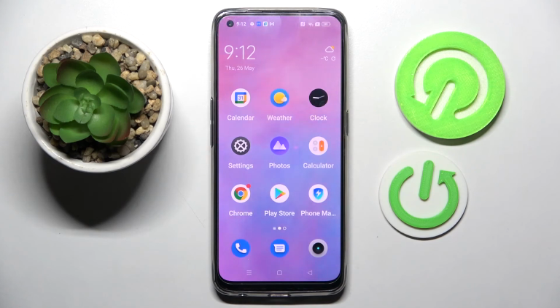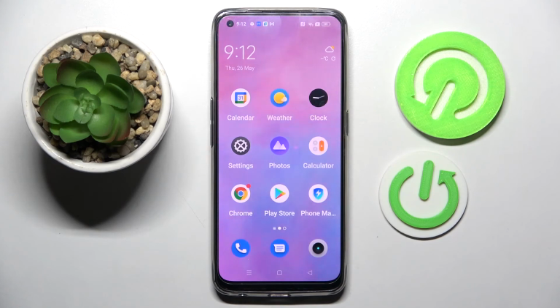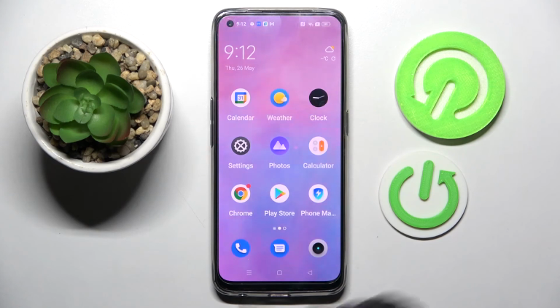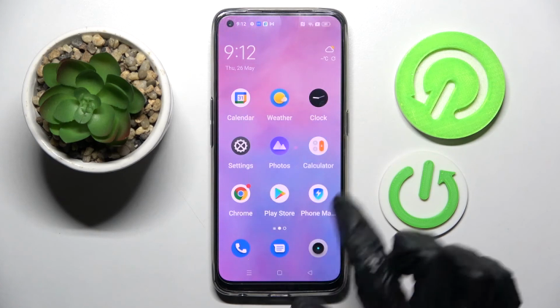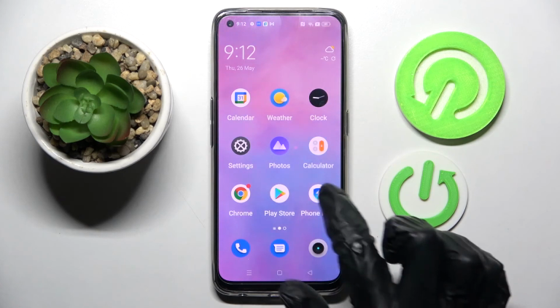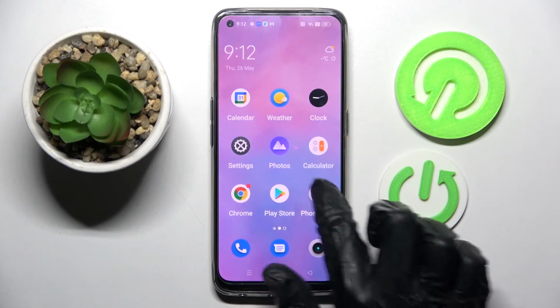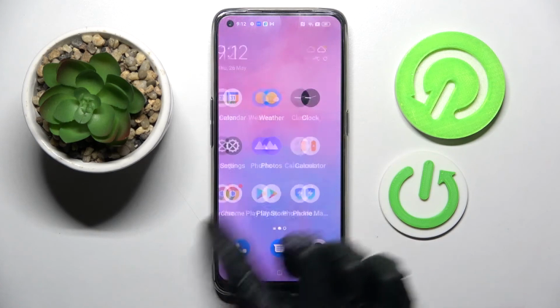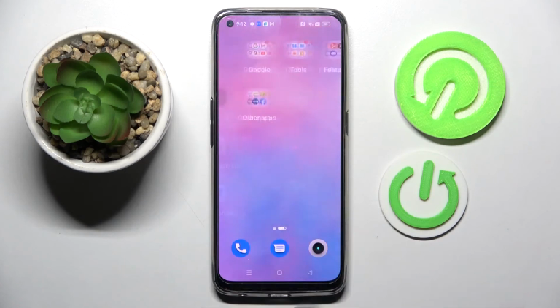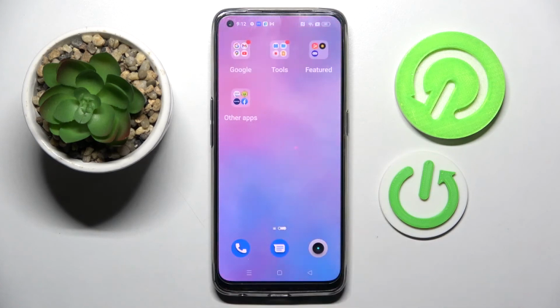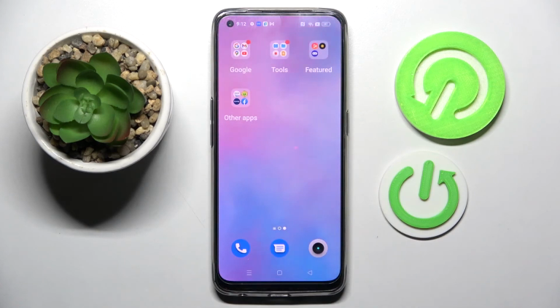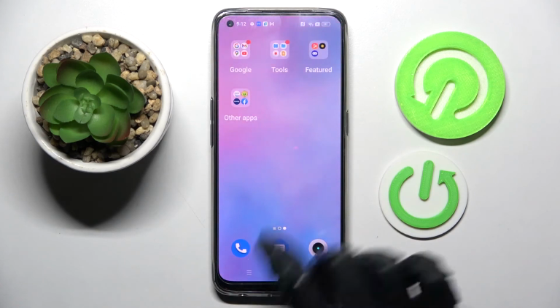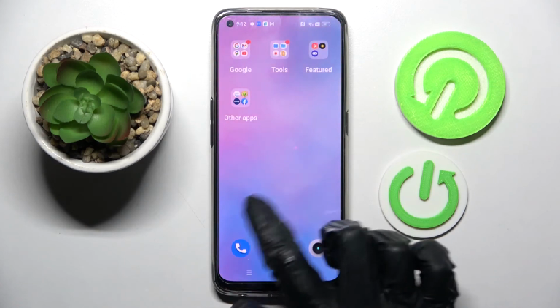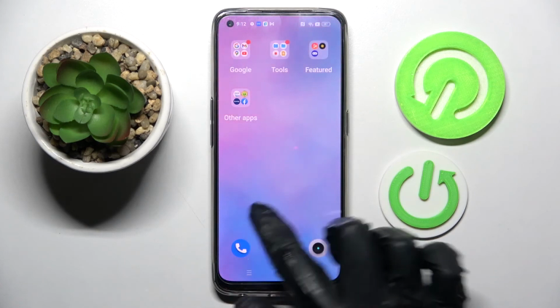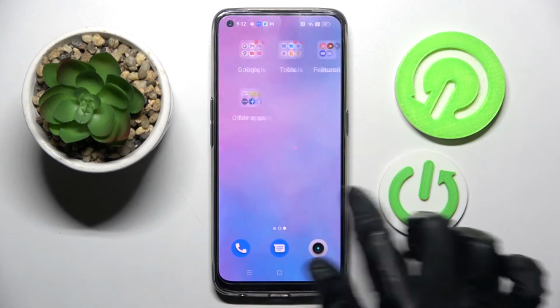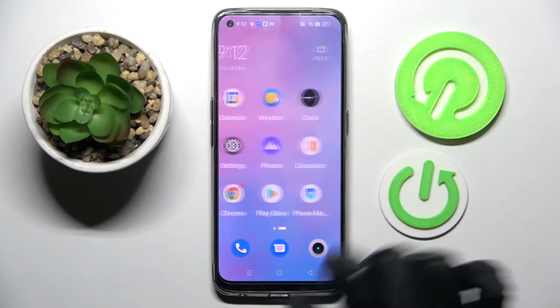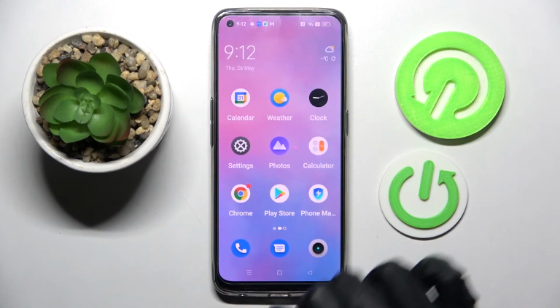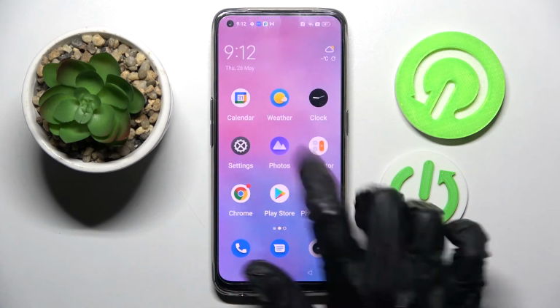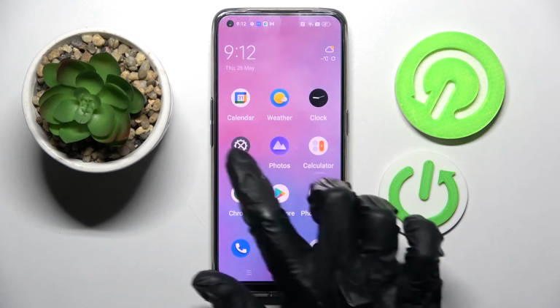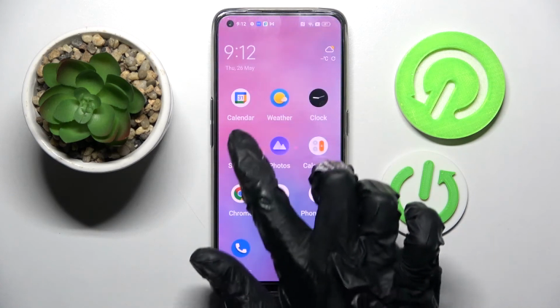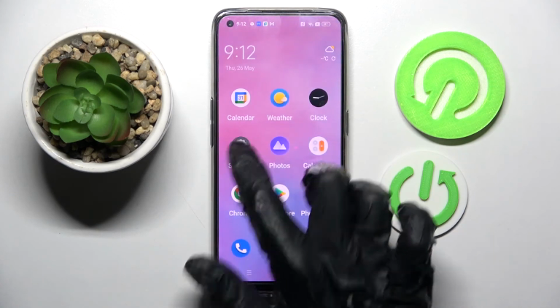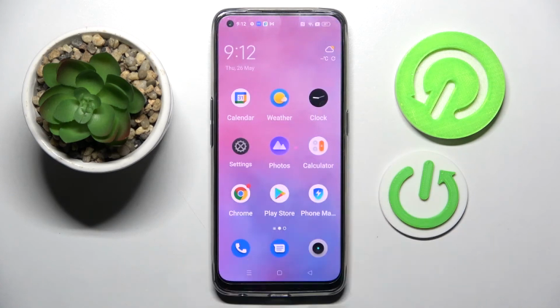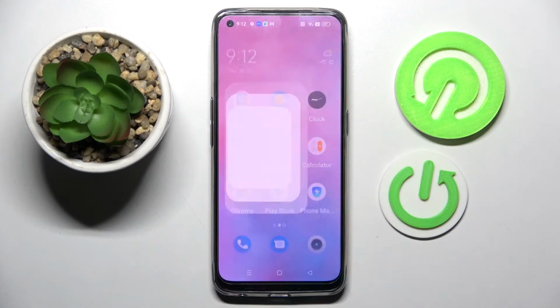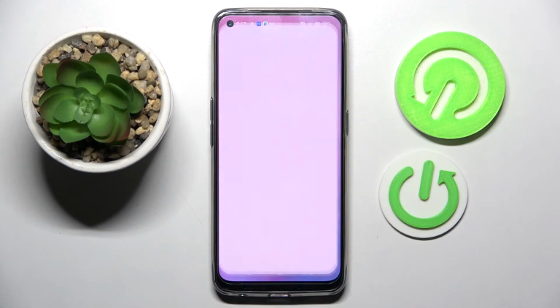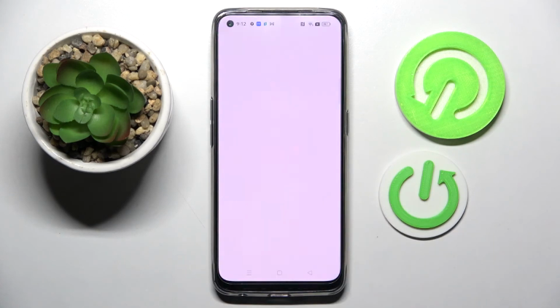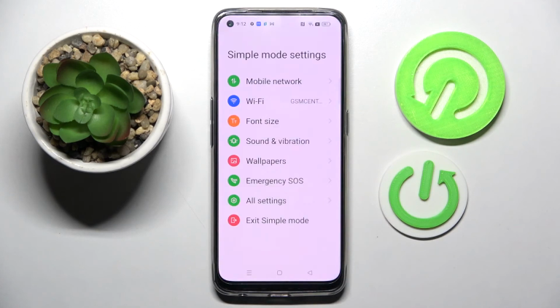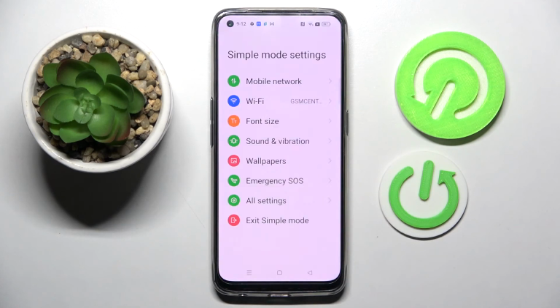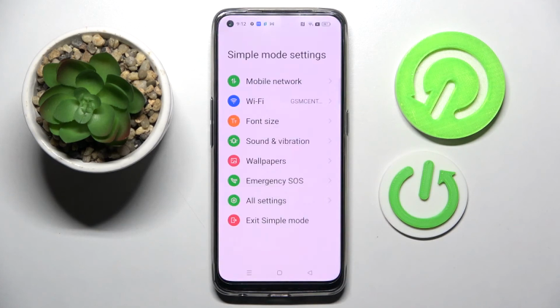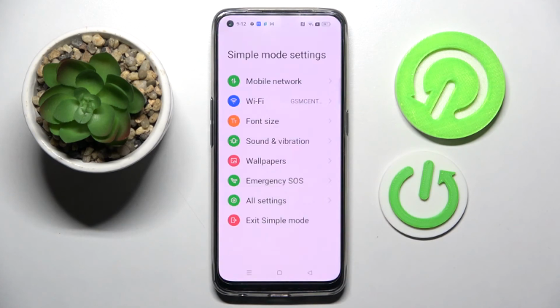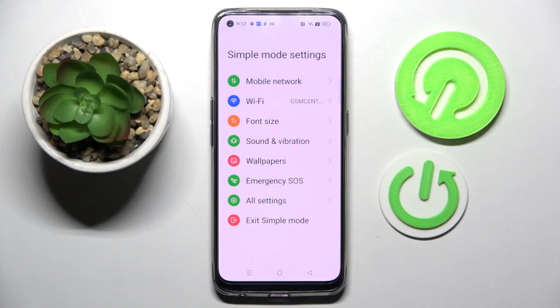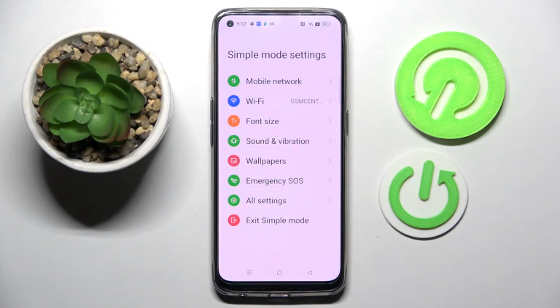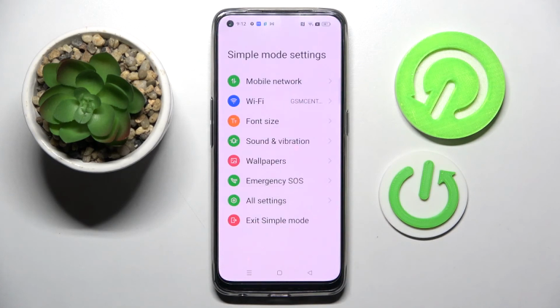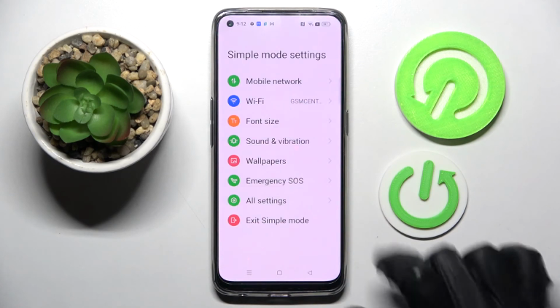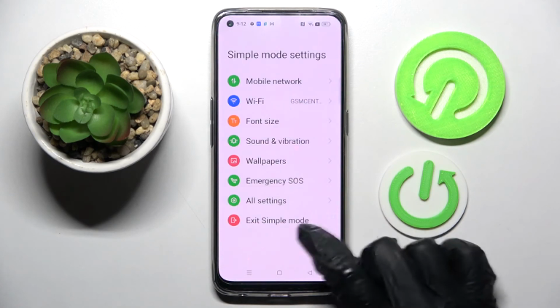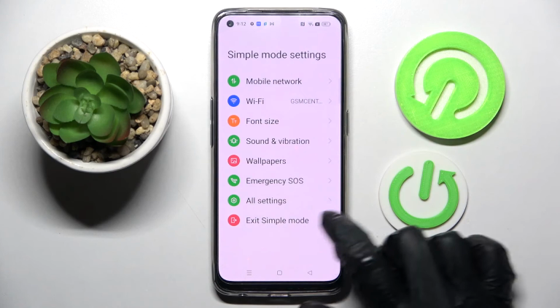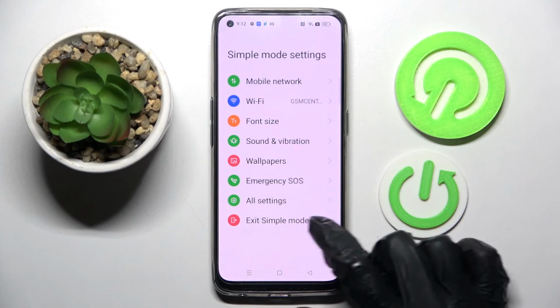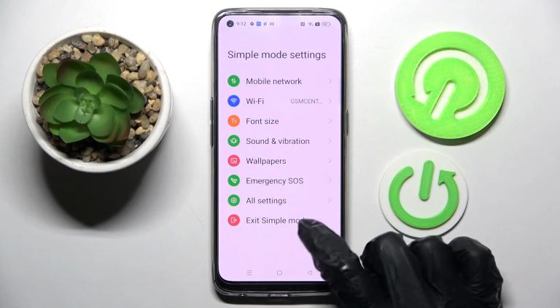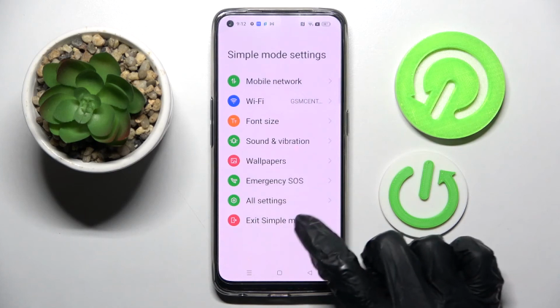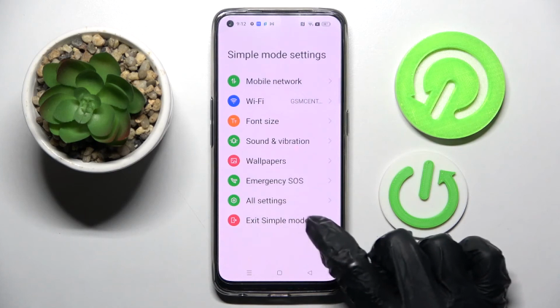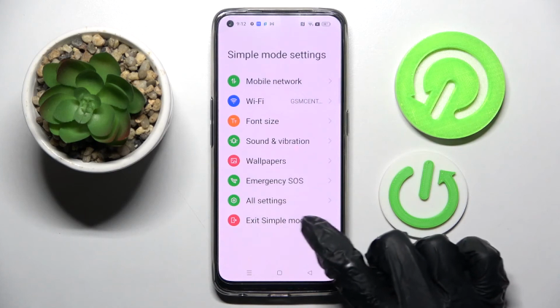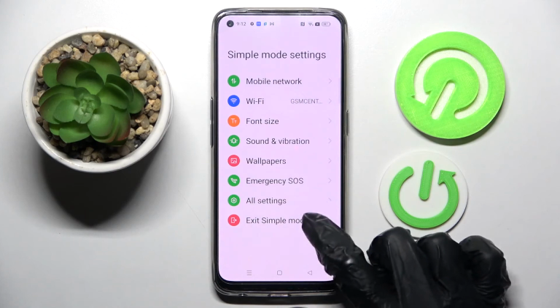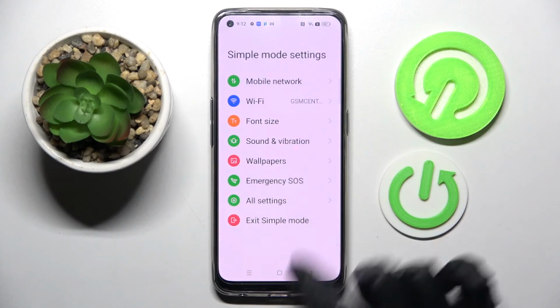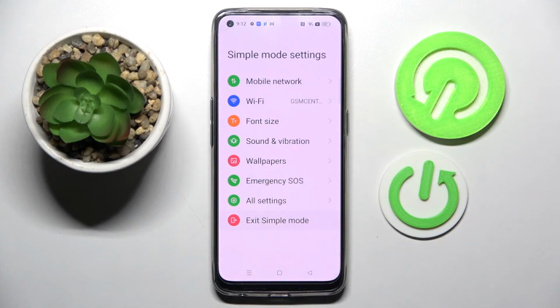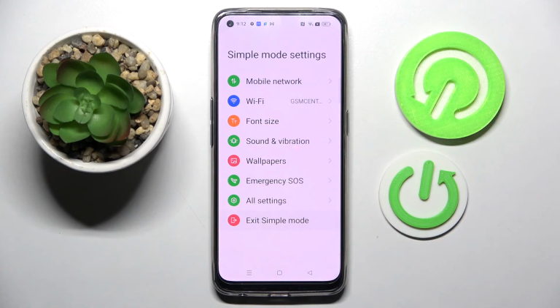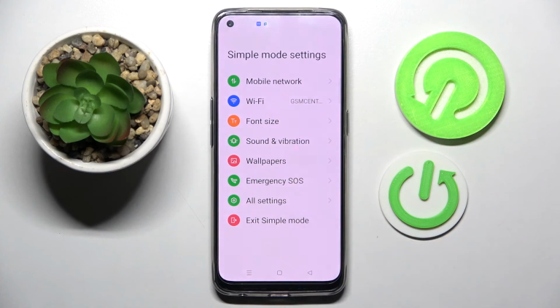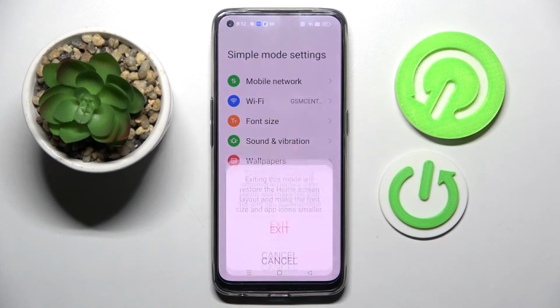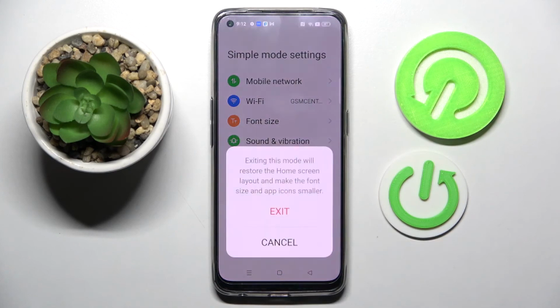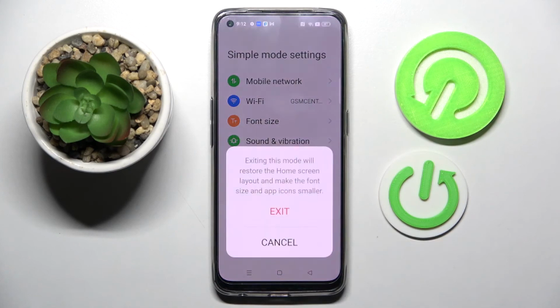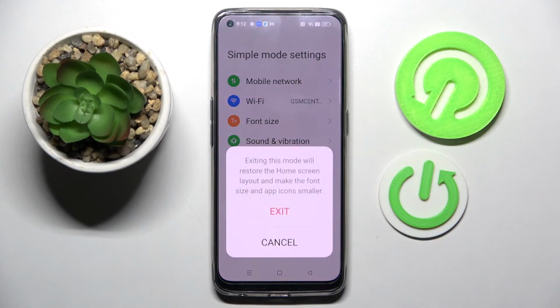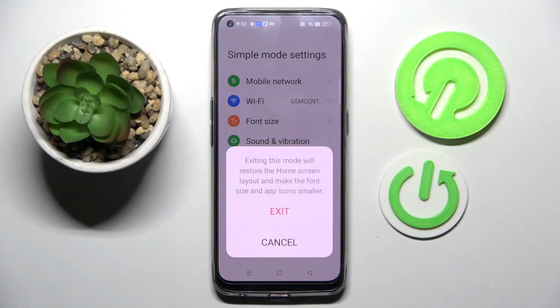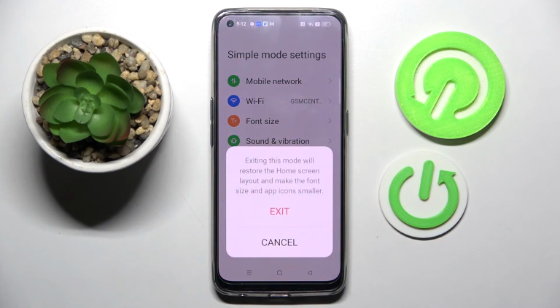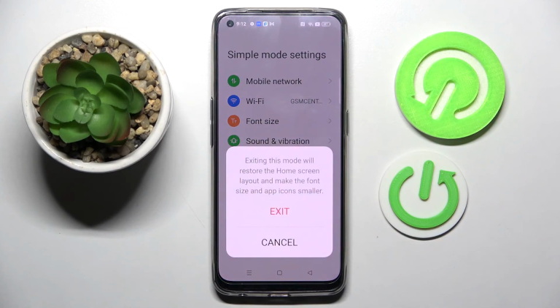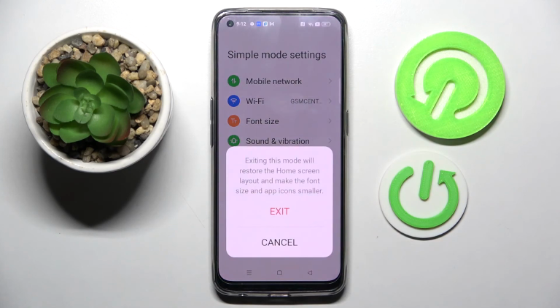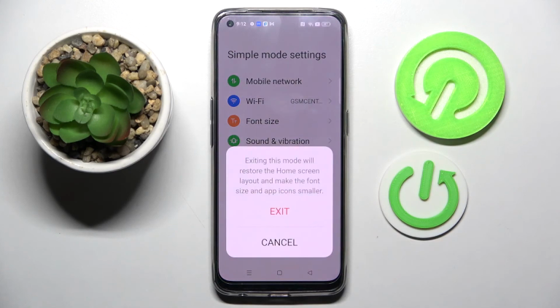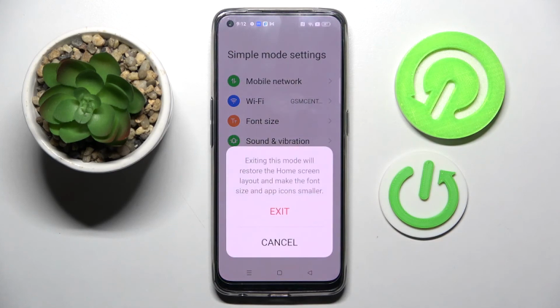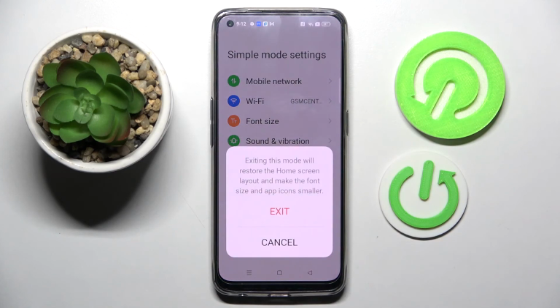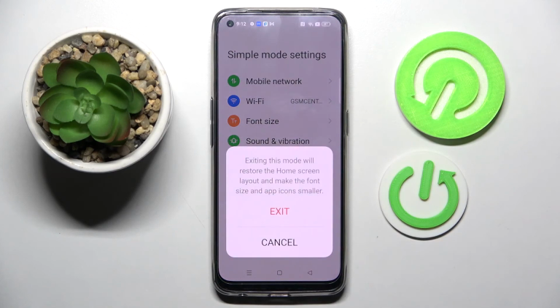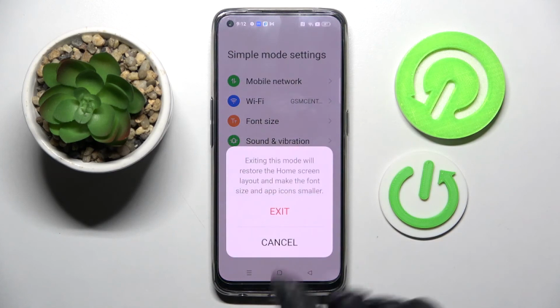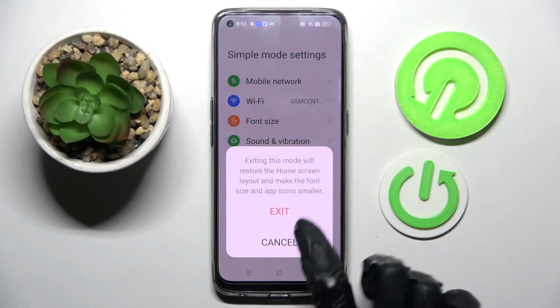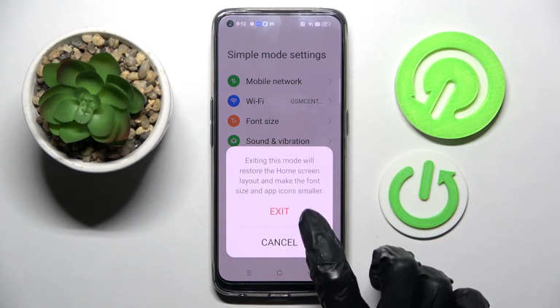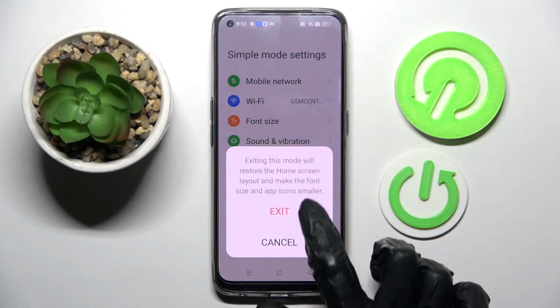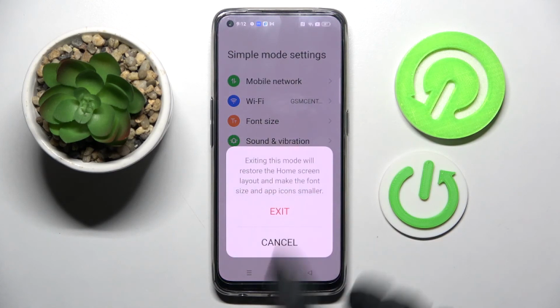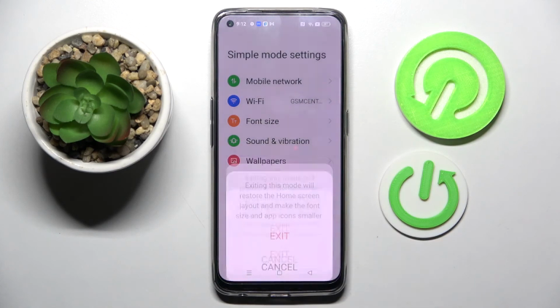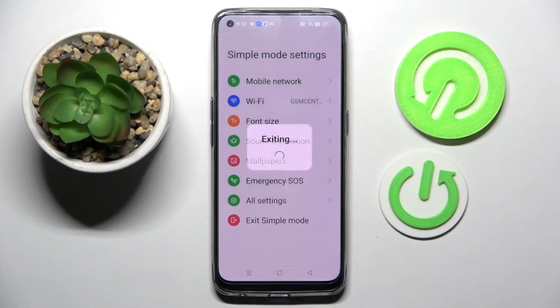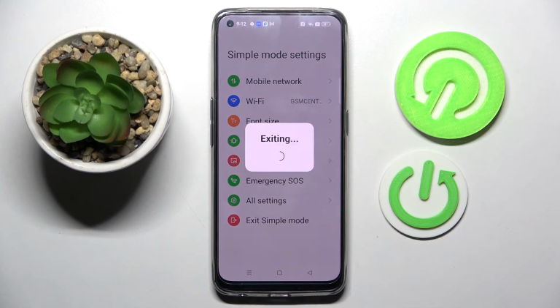If you wish to turn it off, you need to access Settings, choose Exit Simple Mode over here, and confirm your choice in the pop-up.